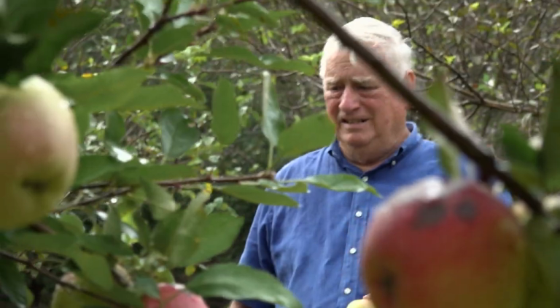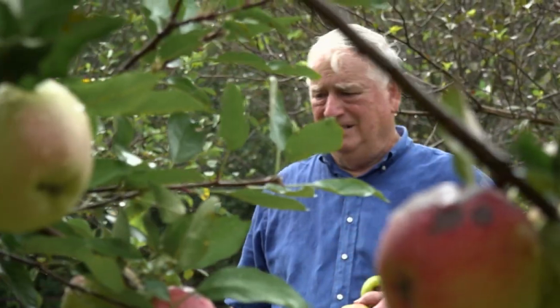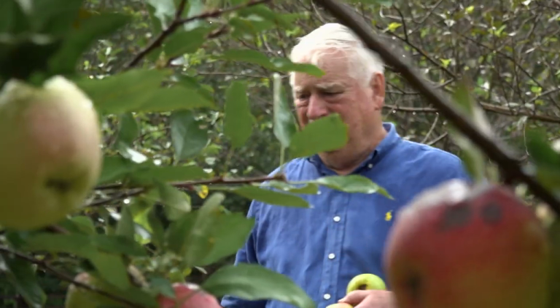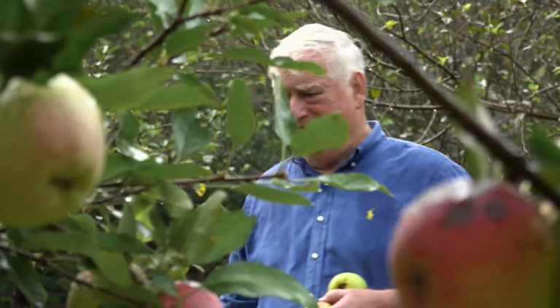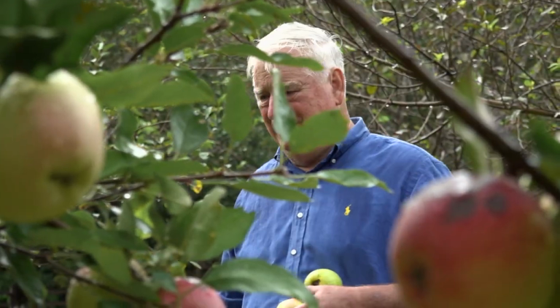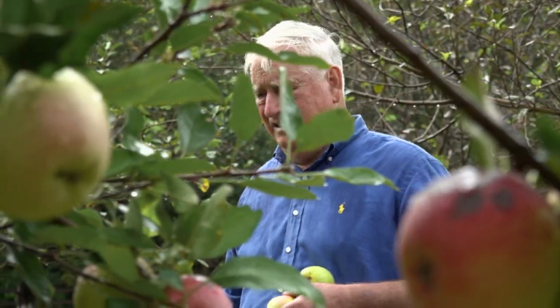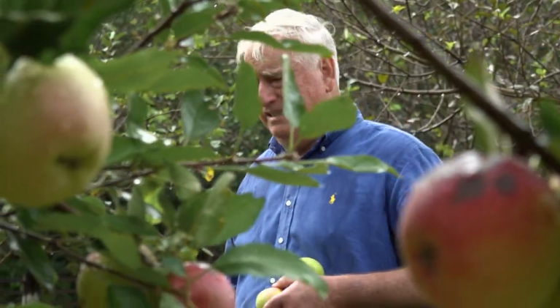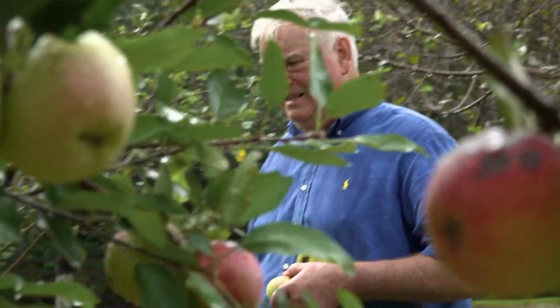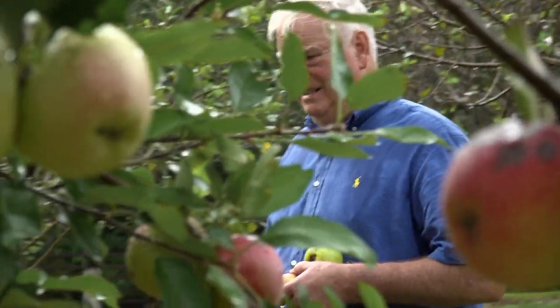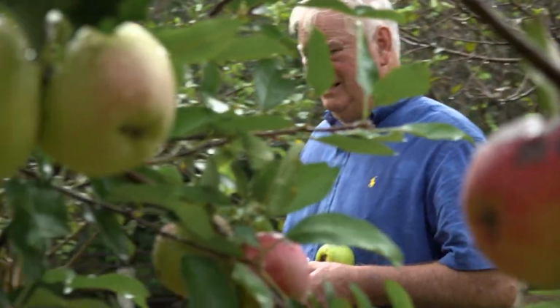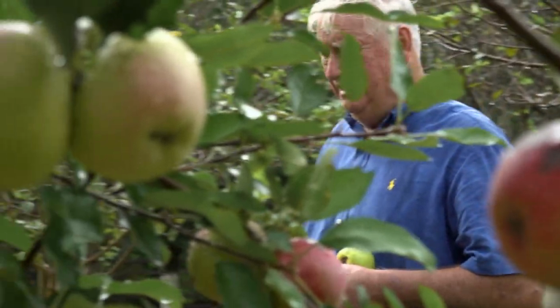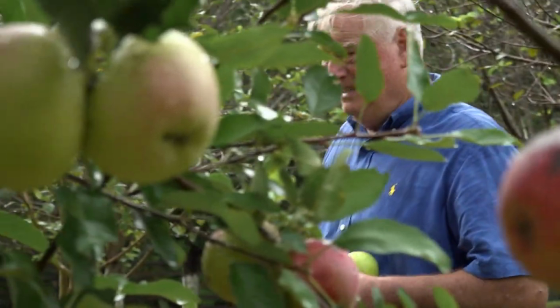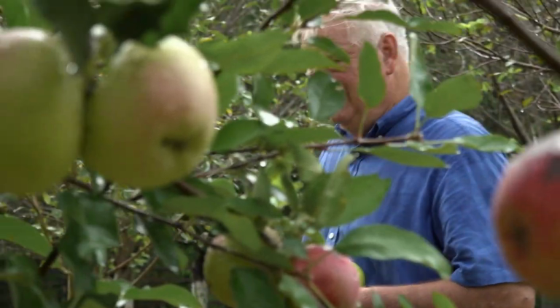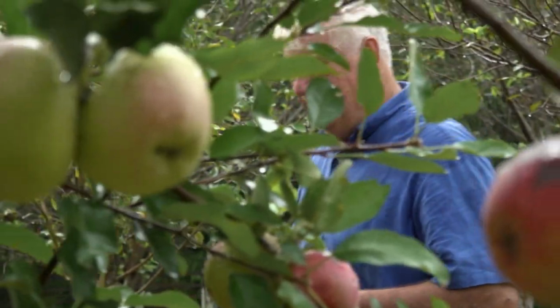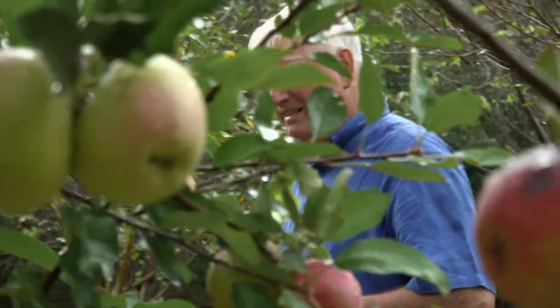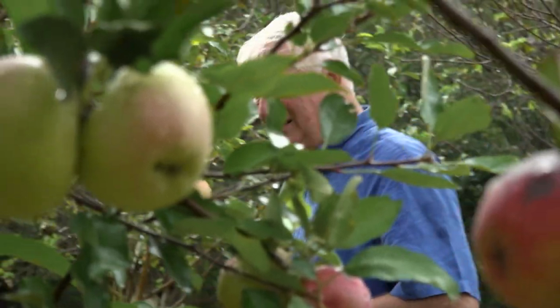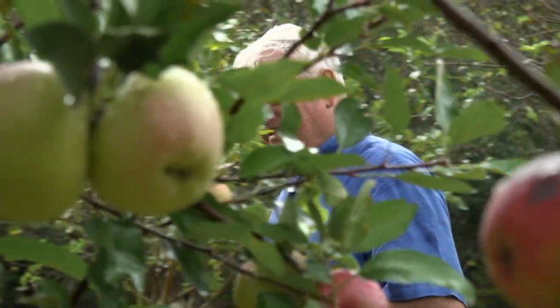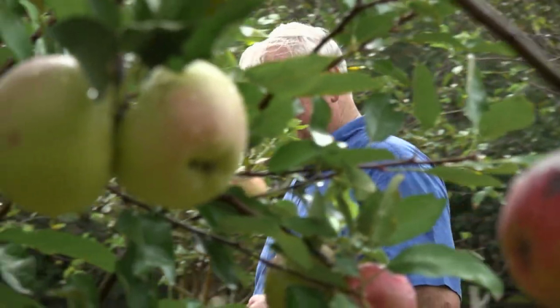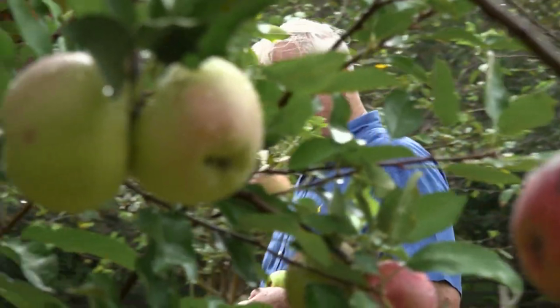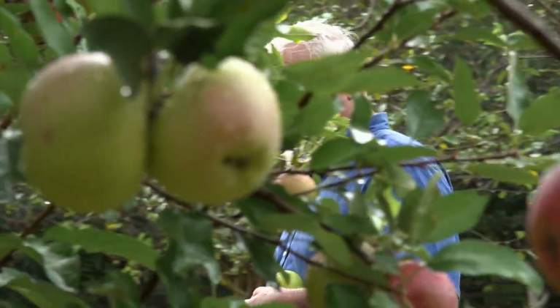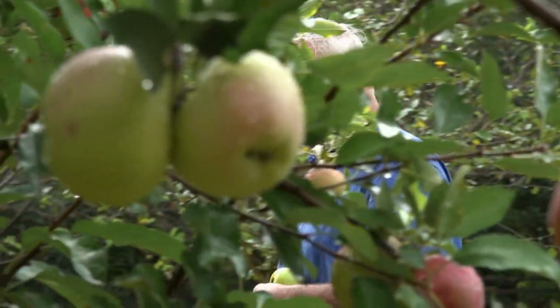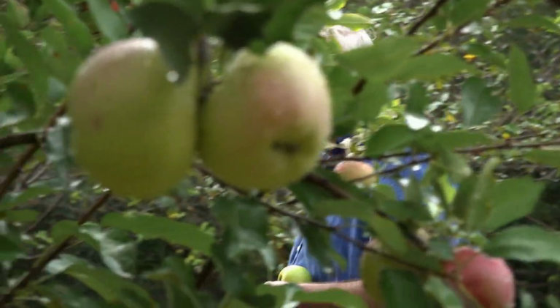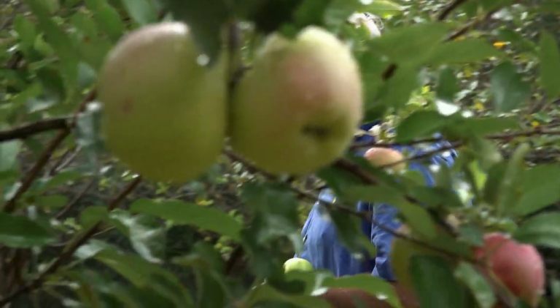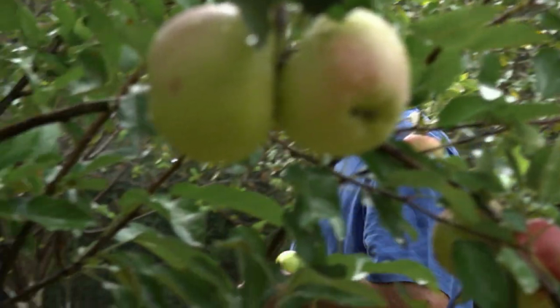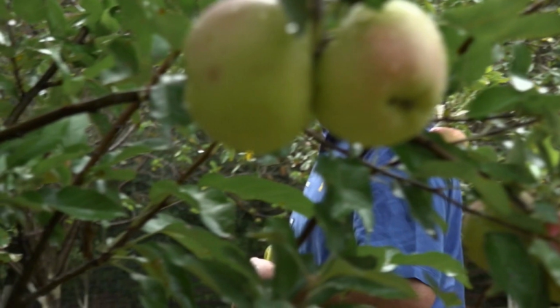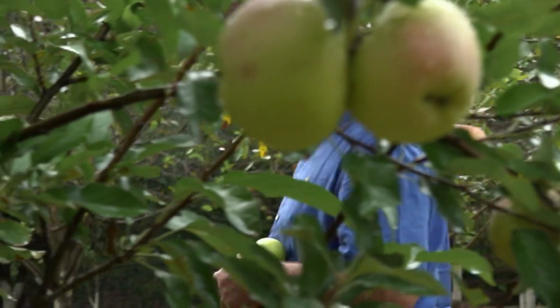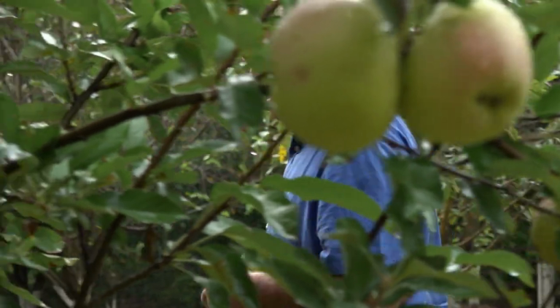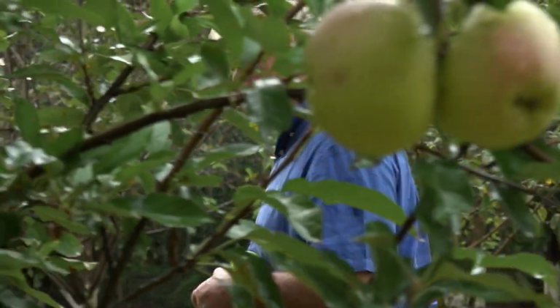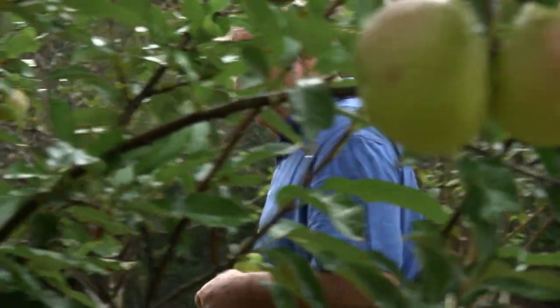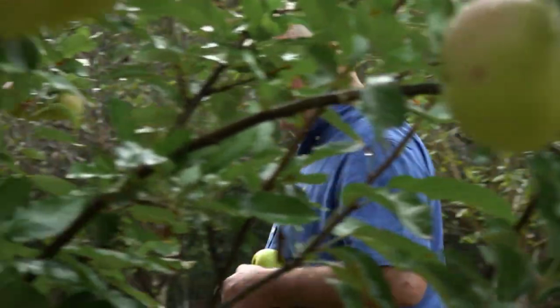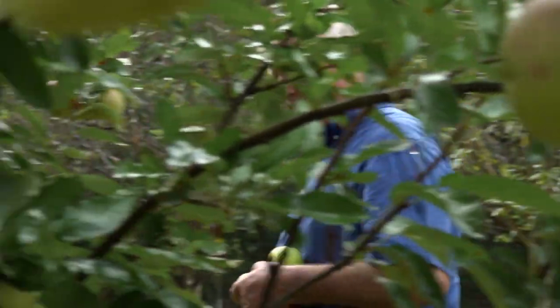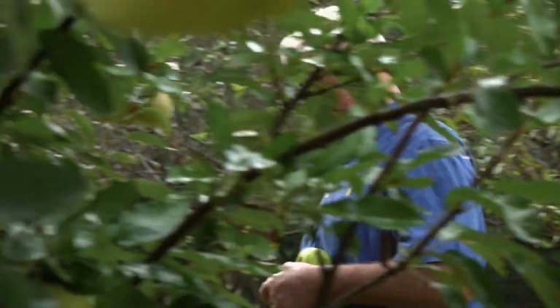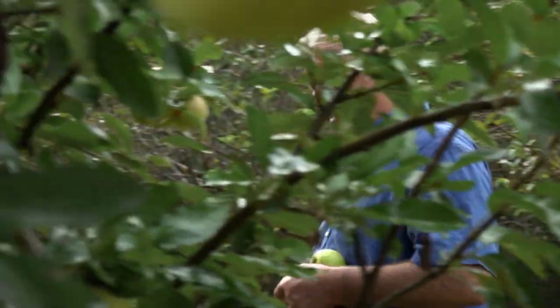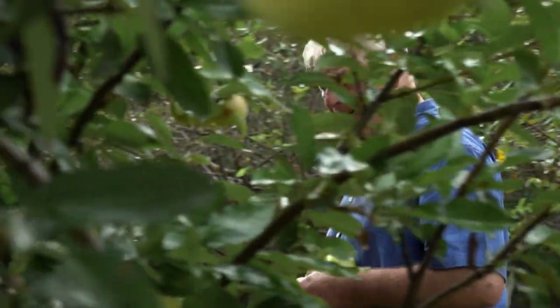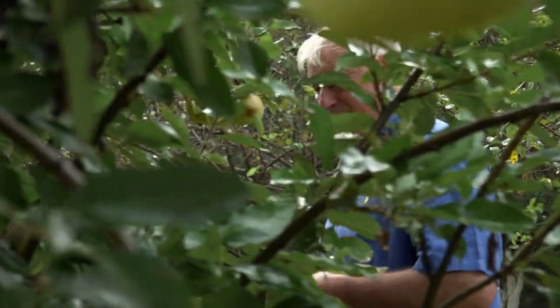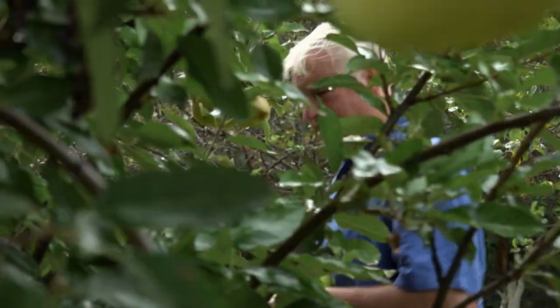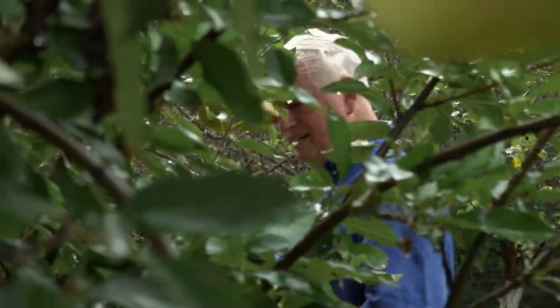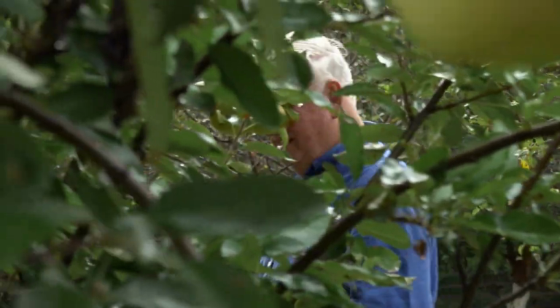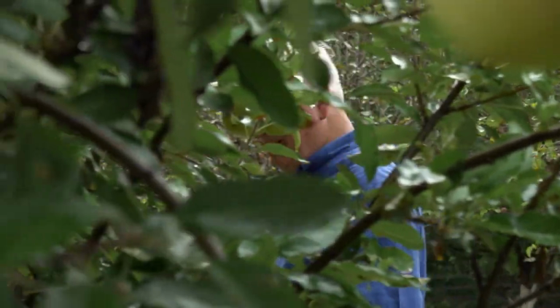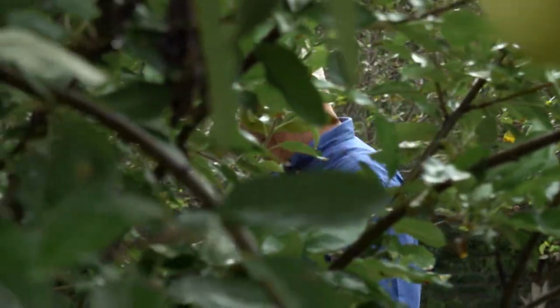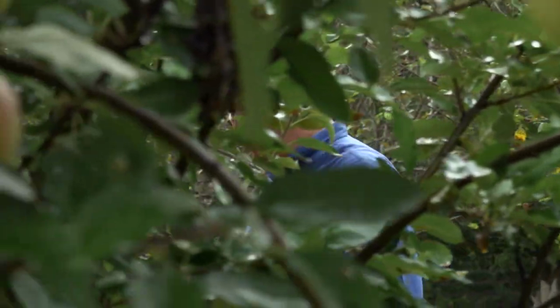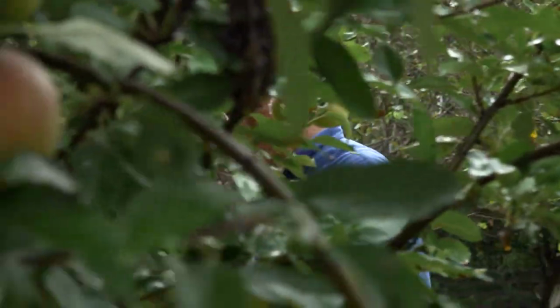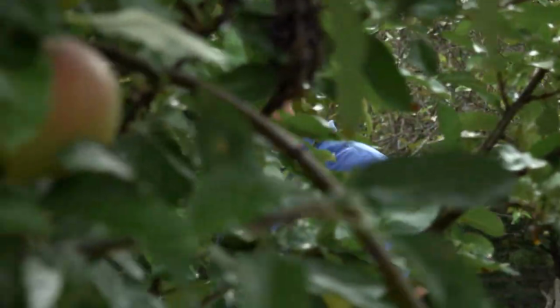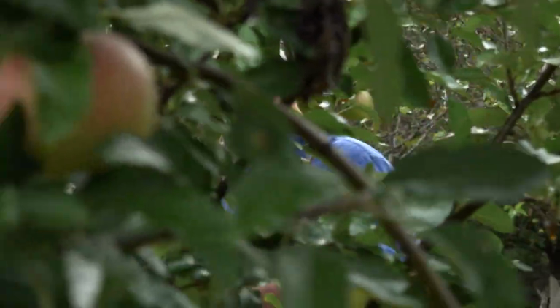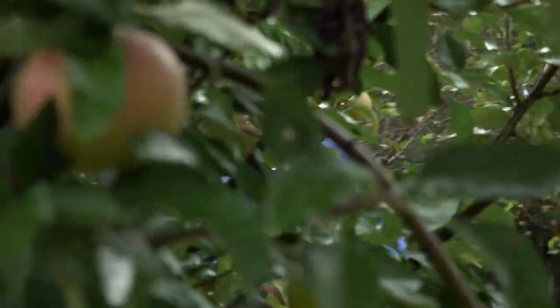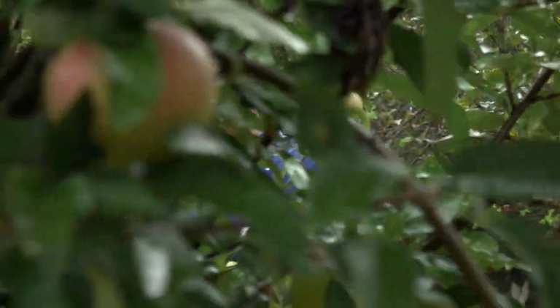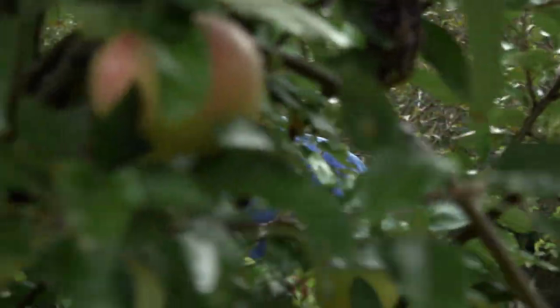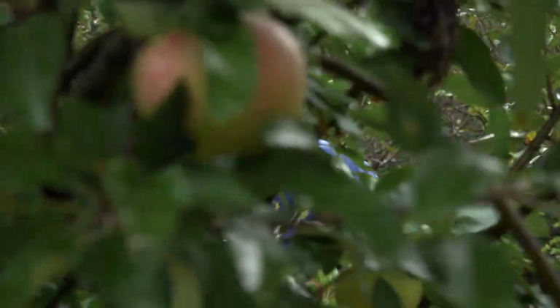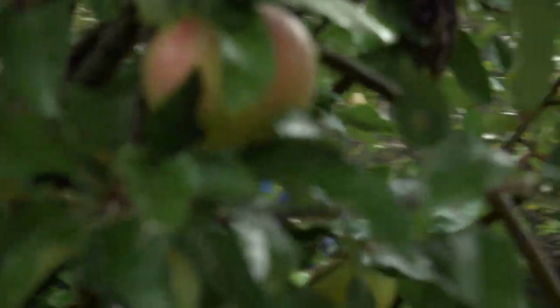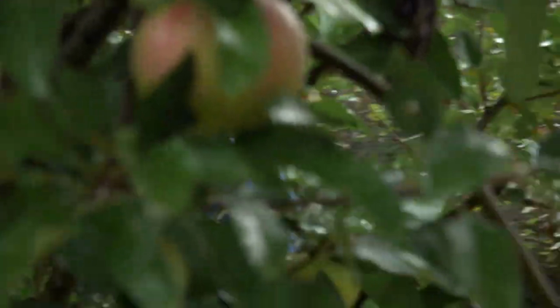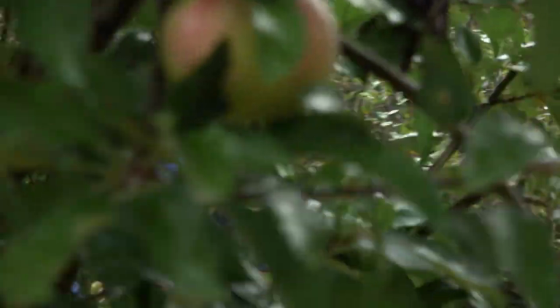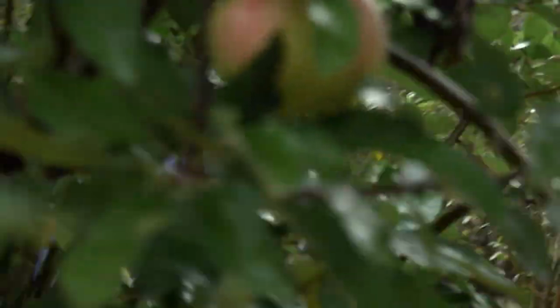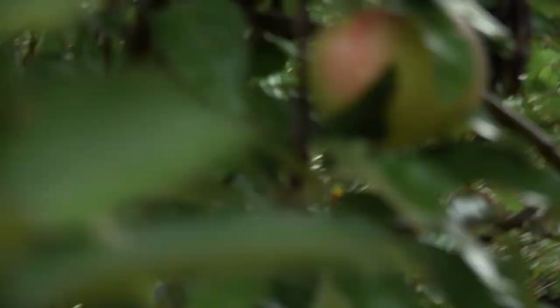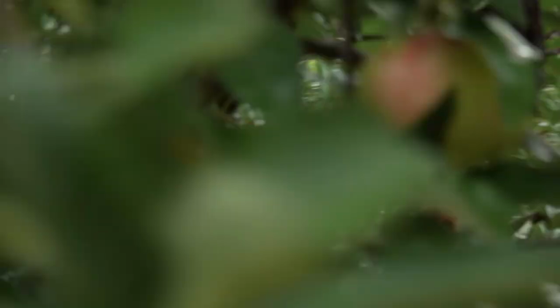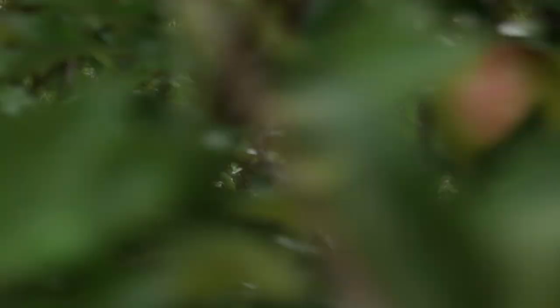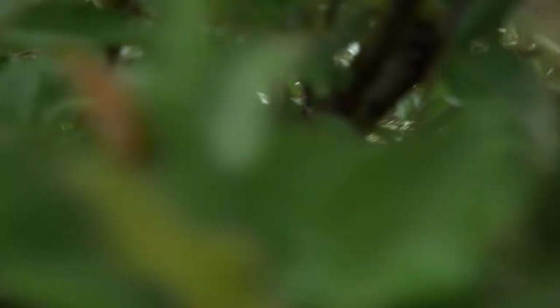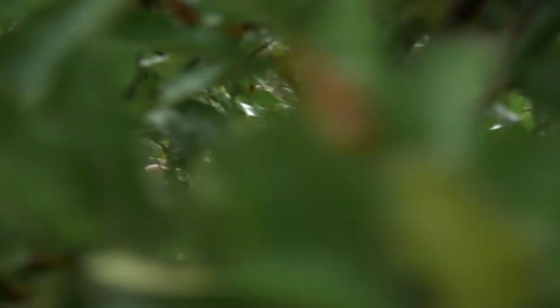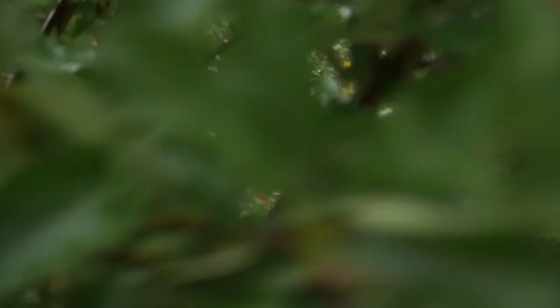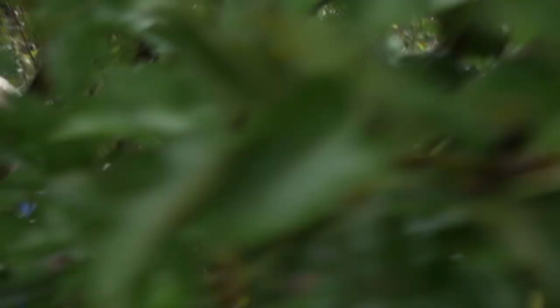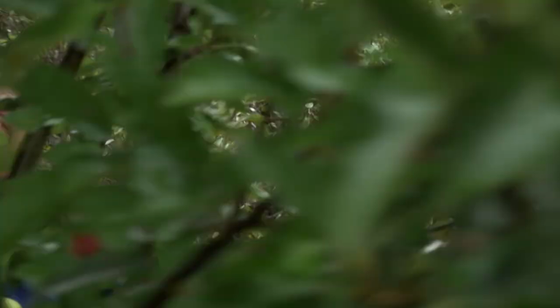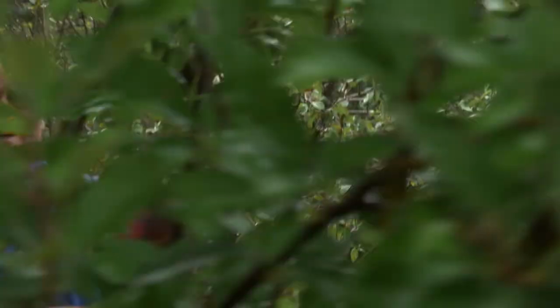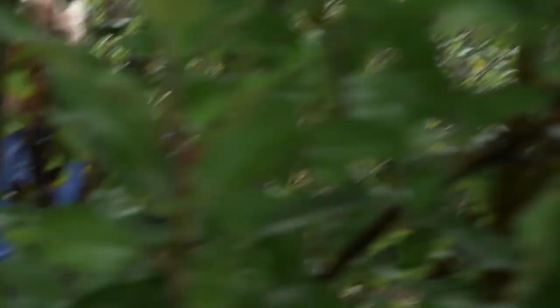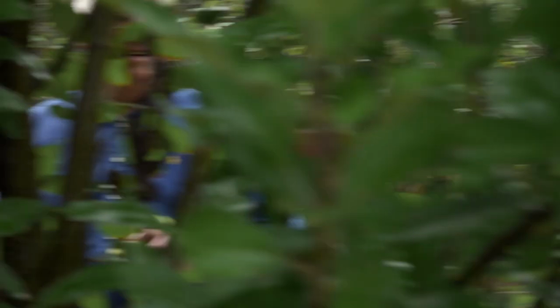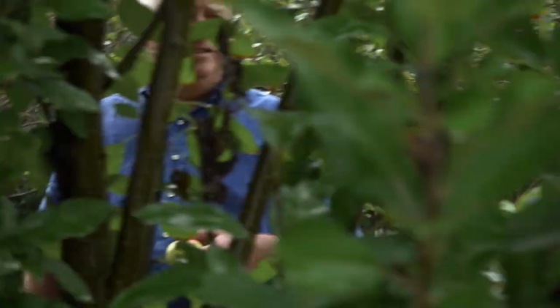I don't know what this is, but it looks like a good apple to me. Look at it — that is a good apple.